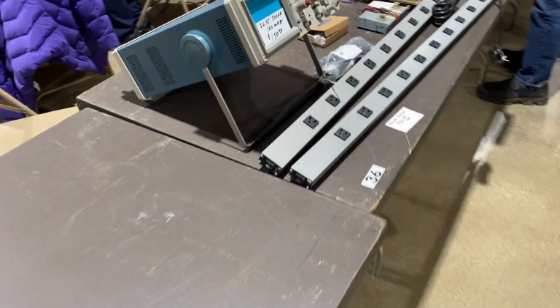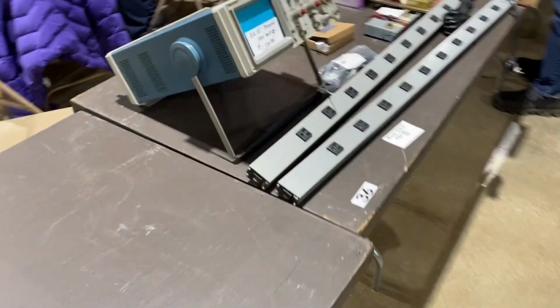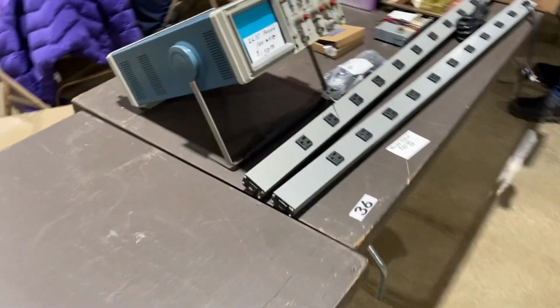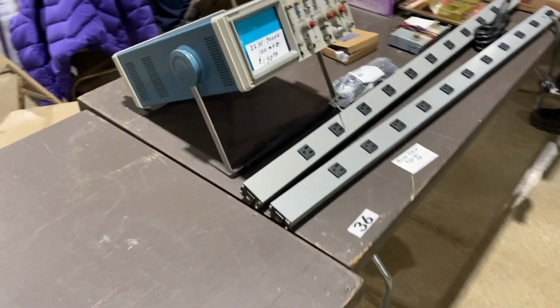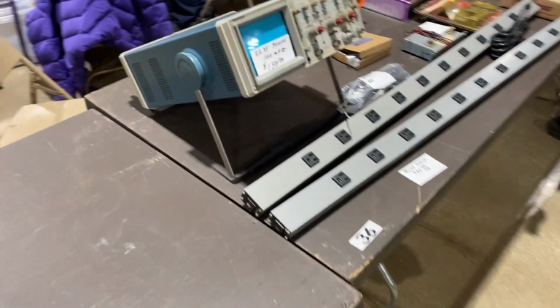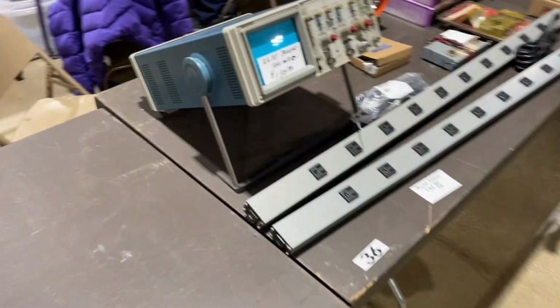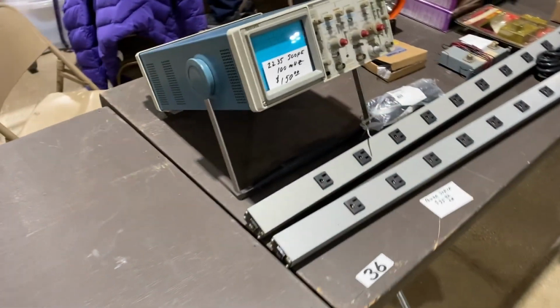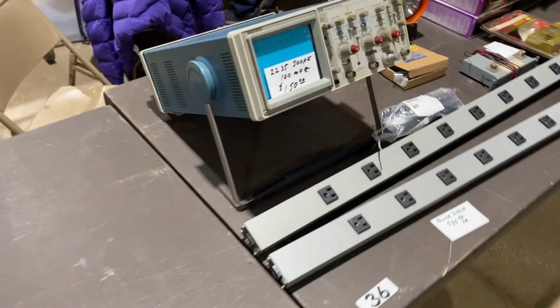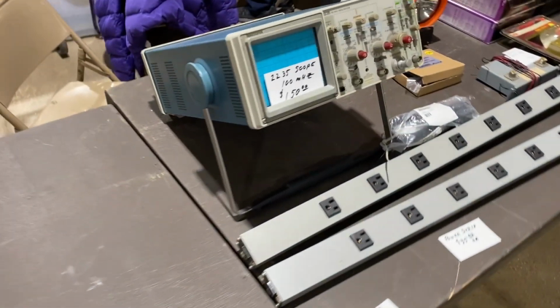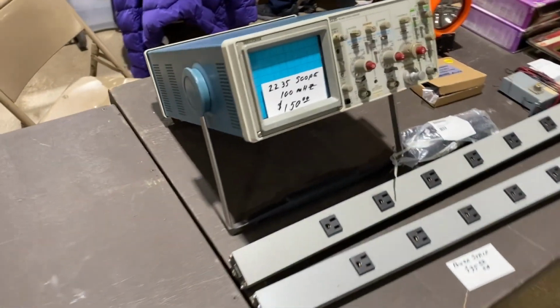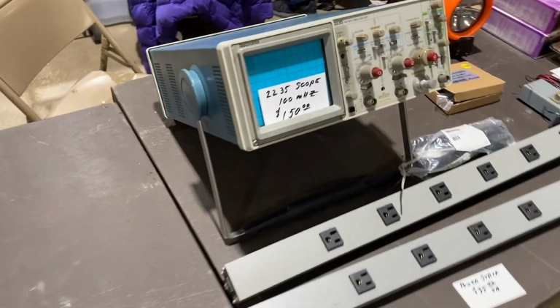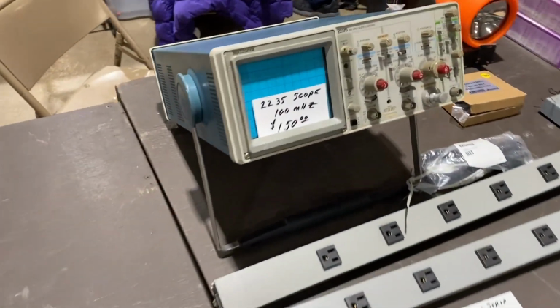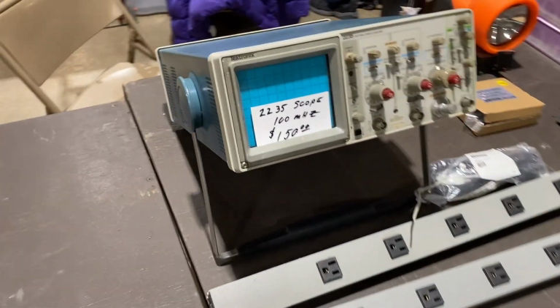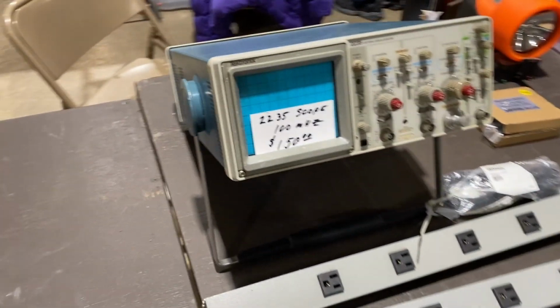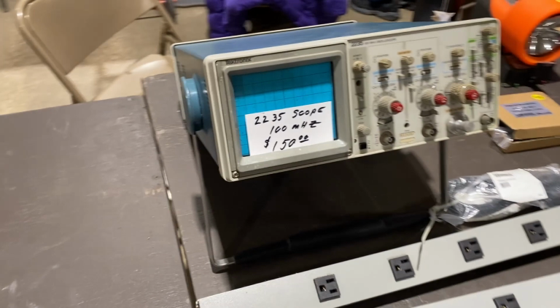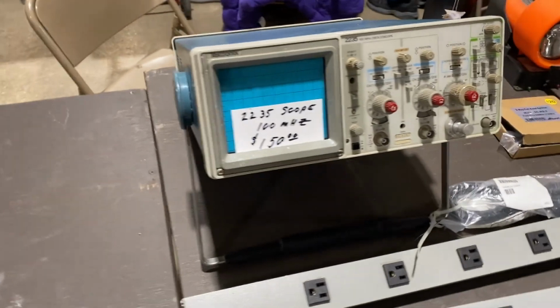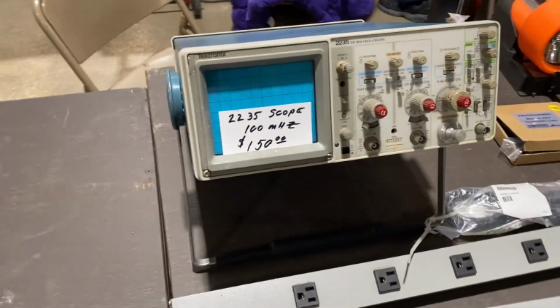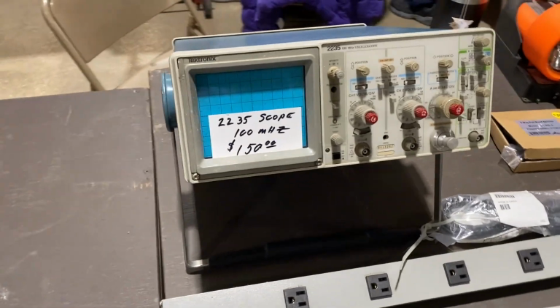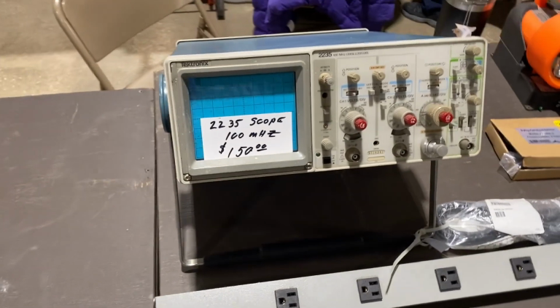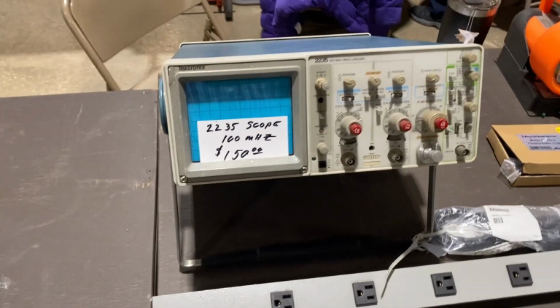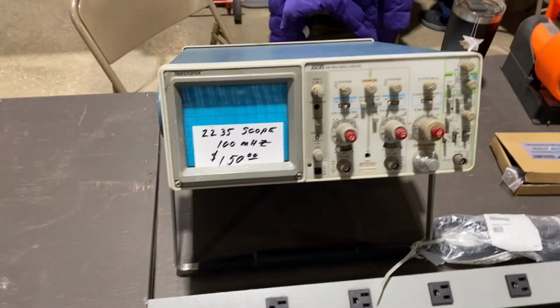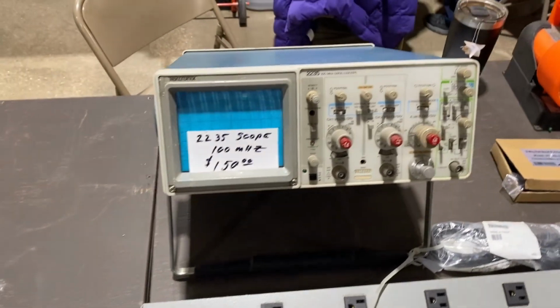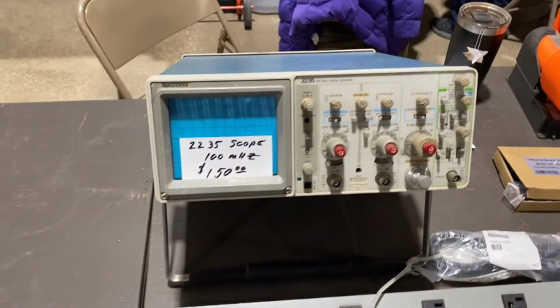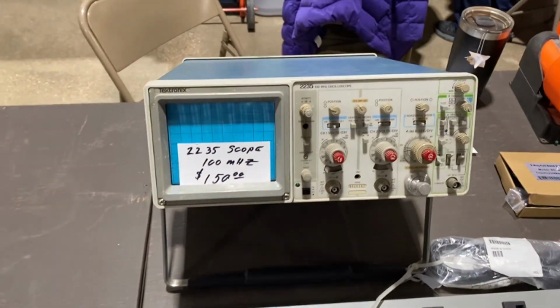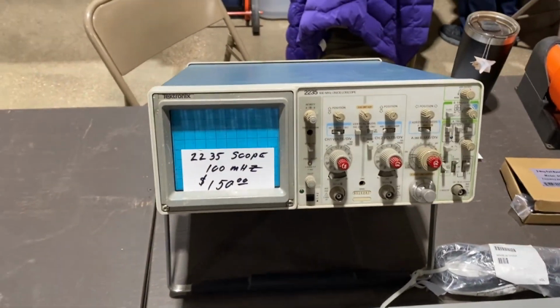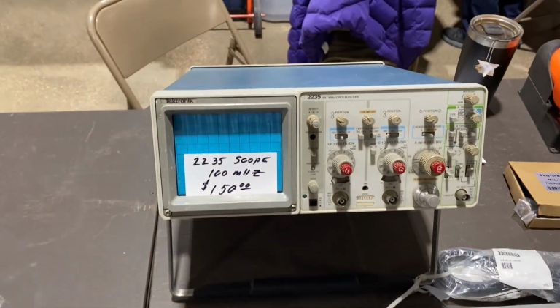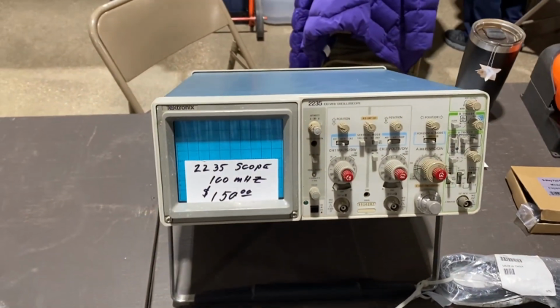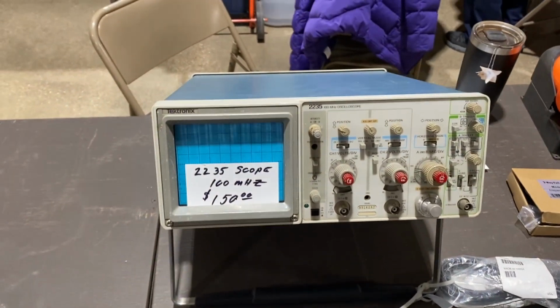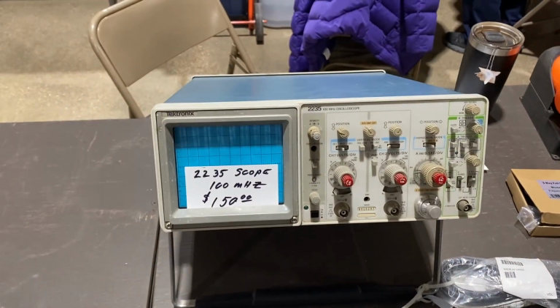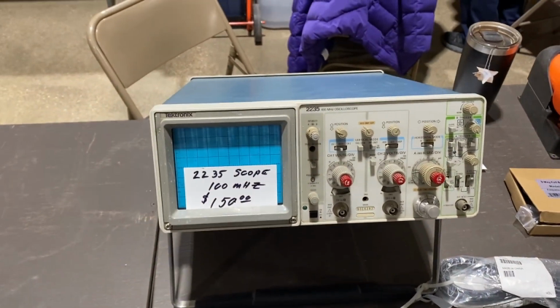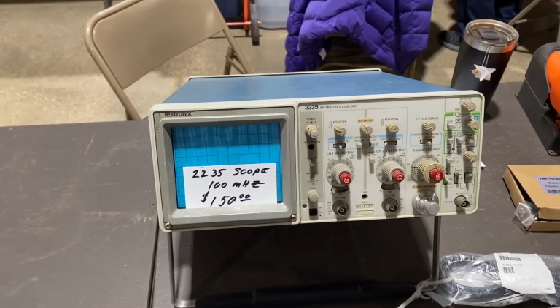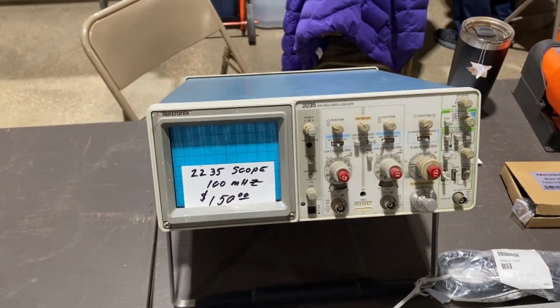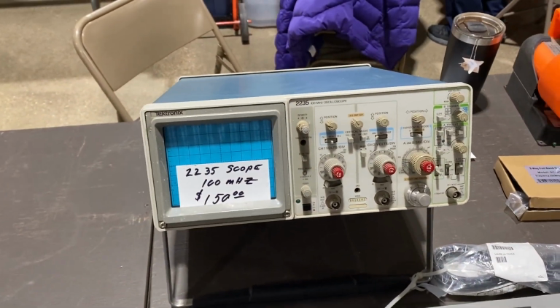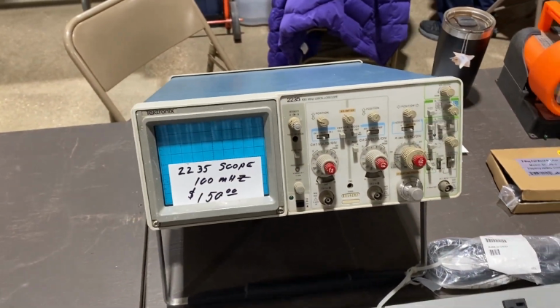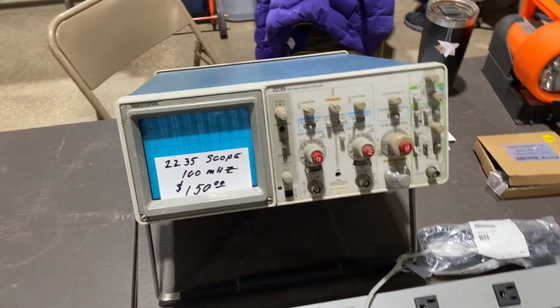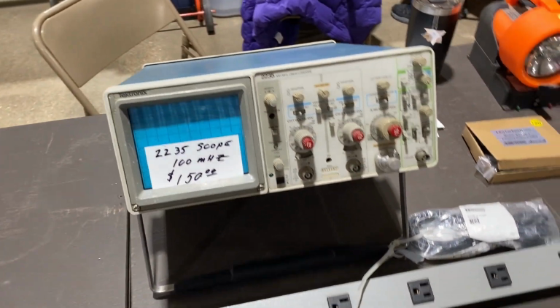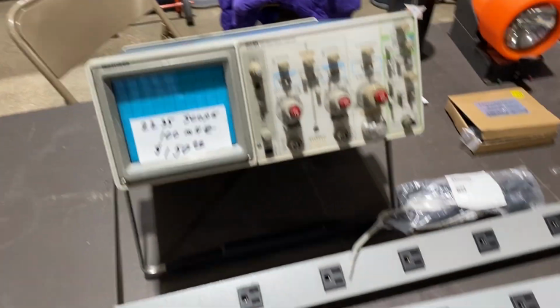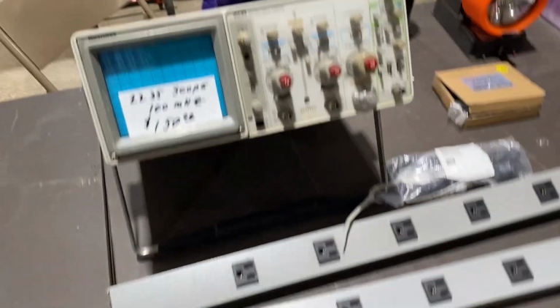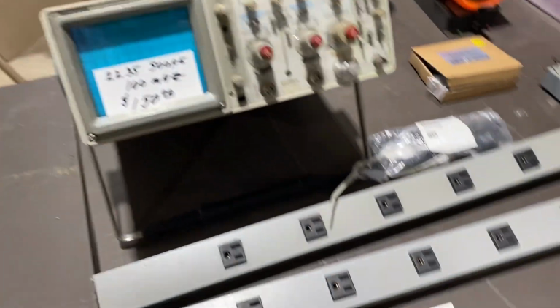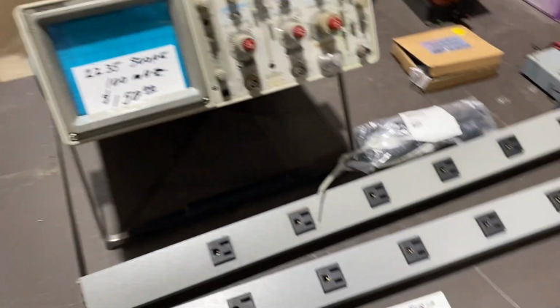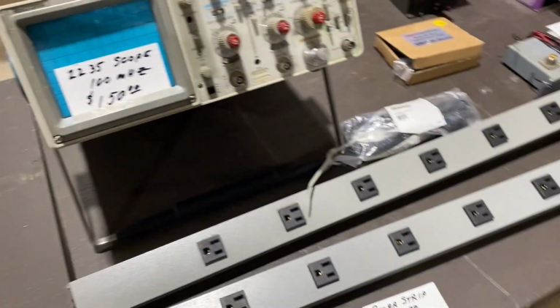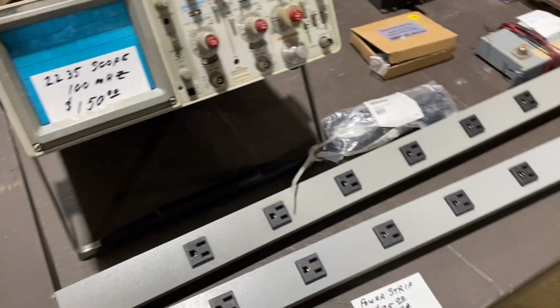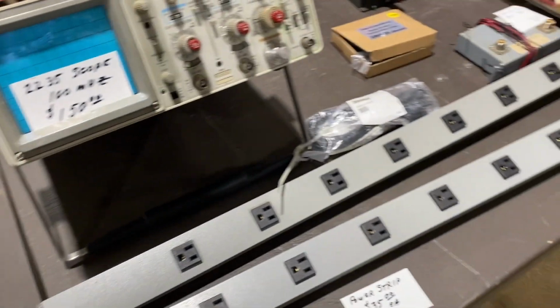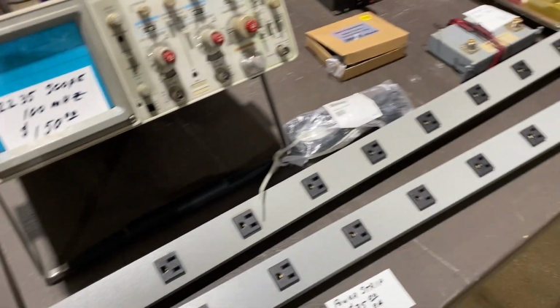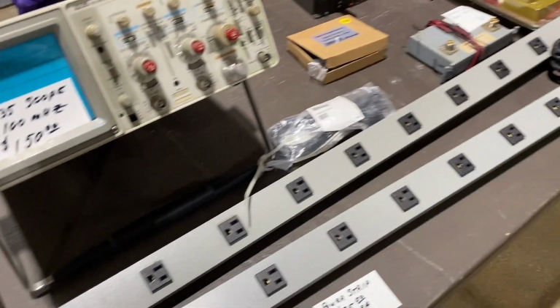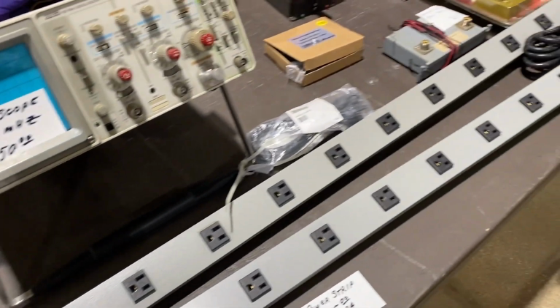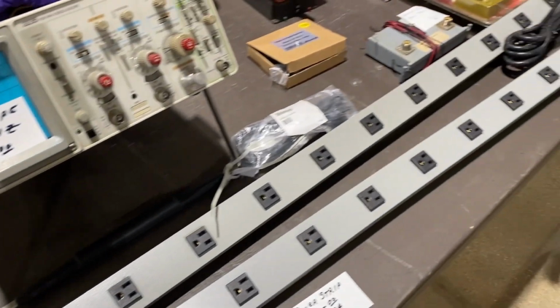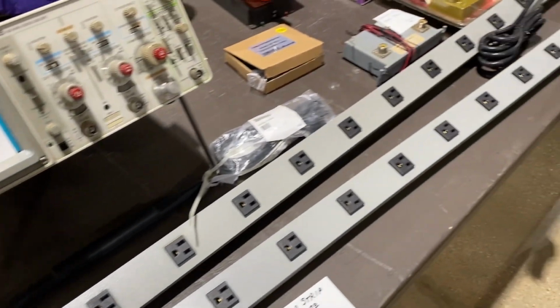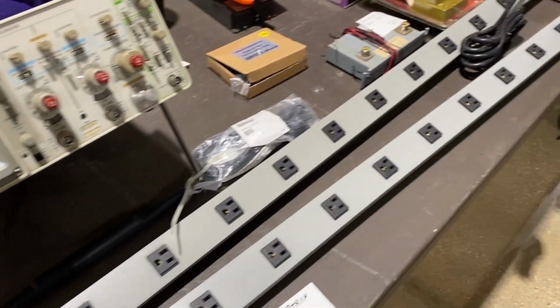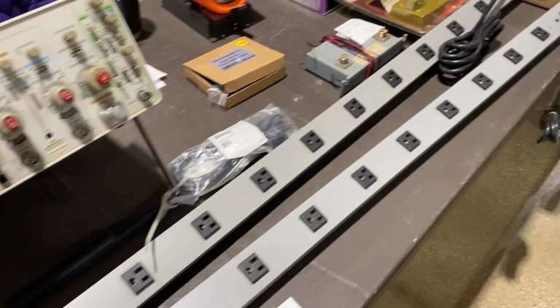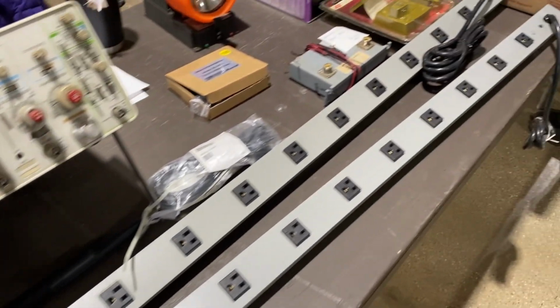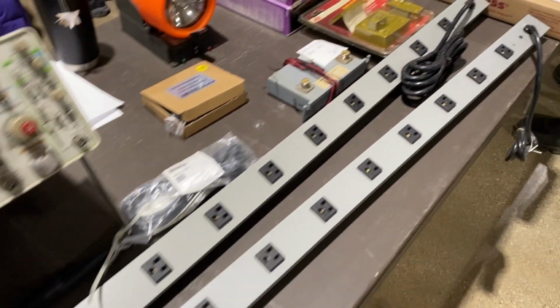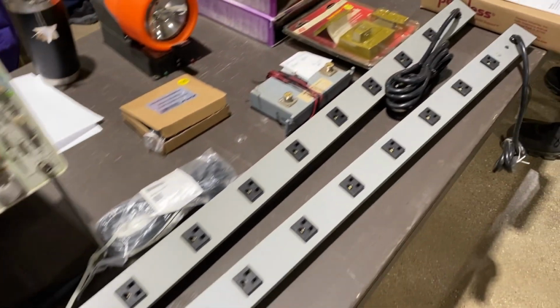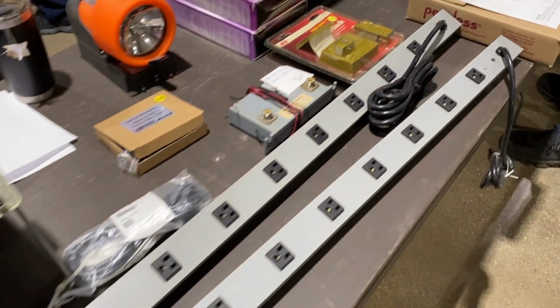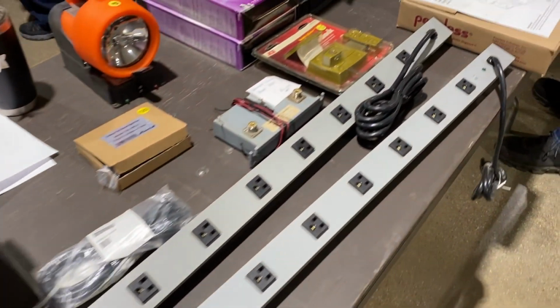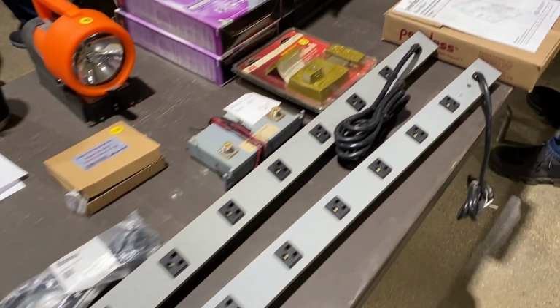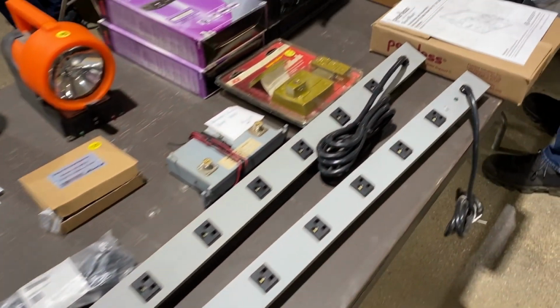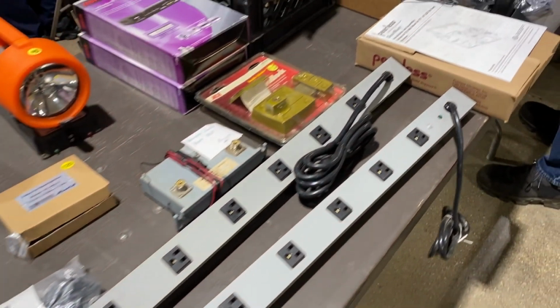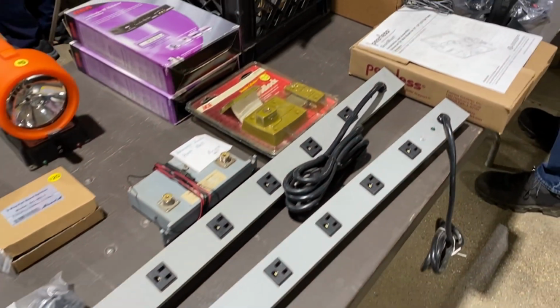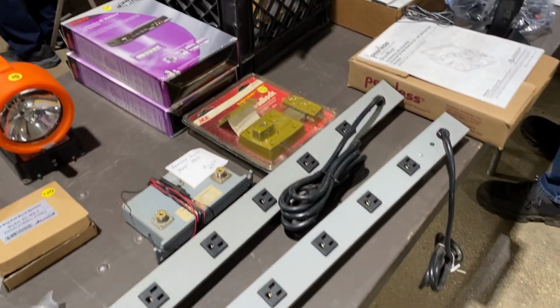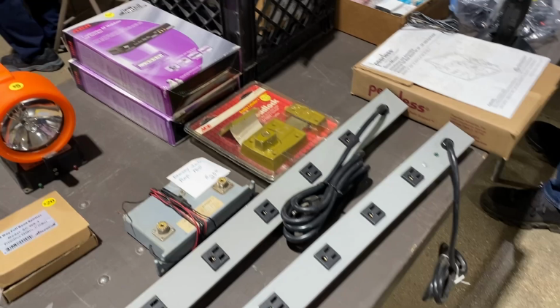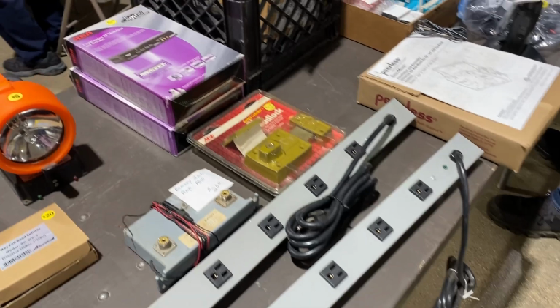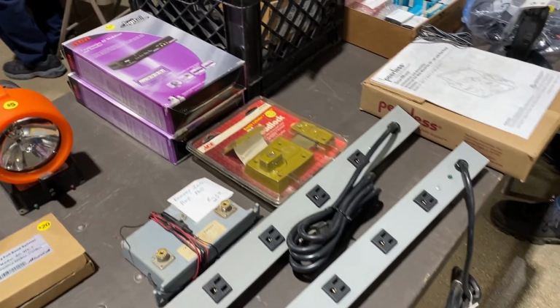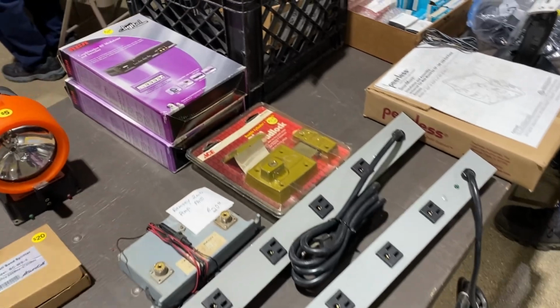Here's another scope for sale — this one's $150. It looks really clean. You could probably even offer them a little less.